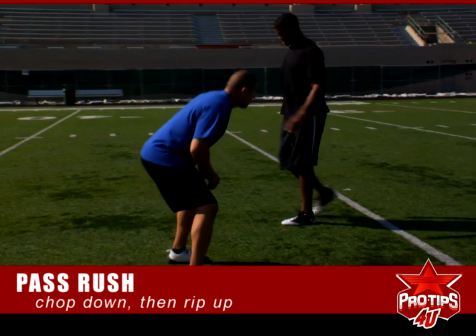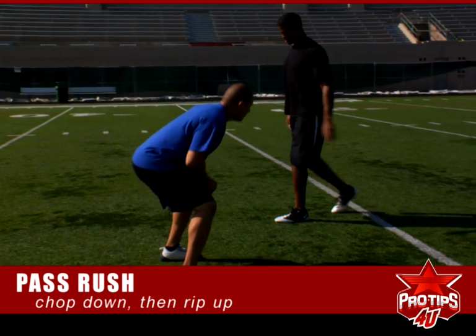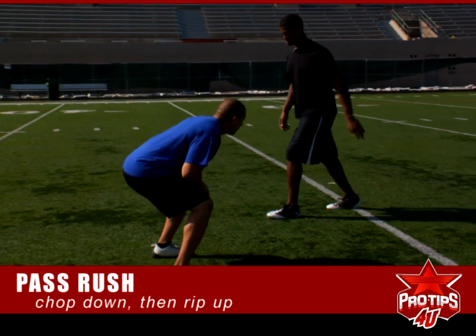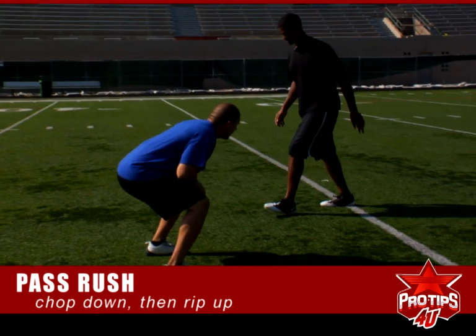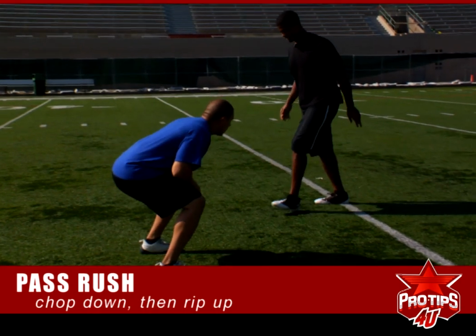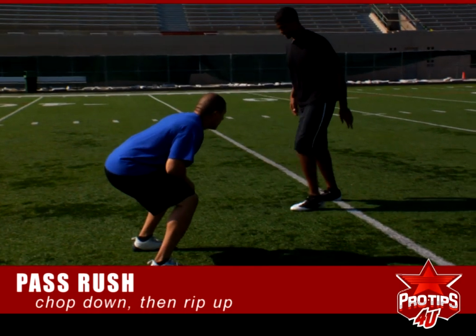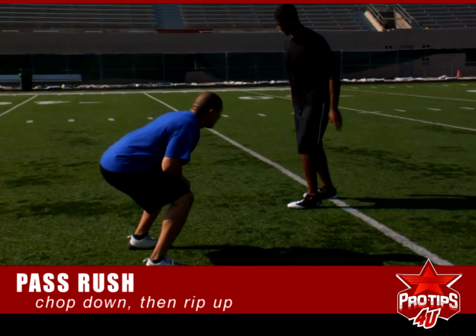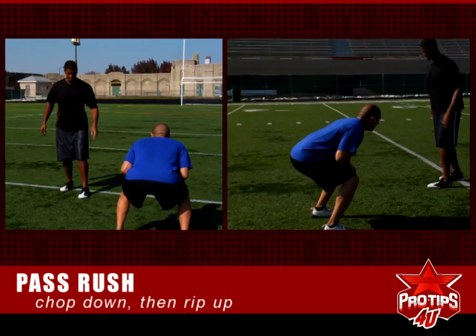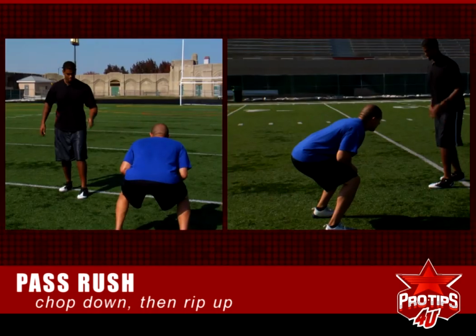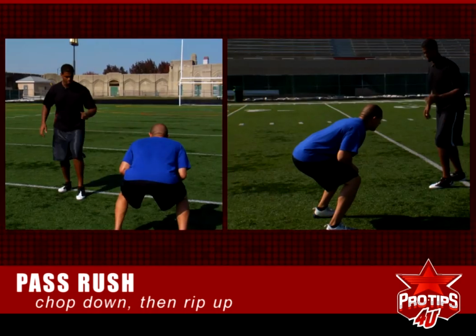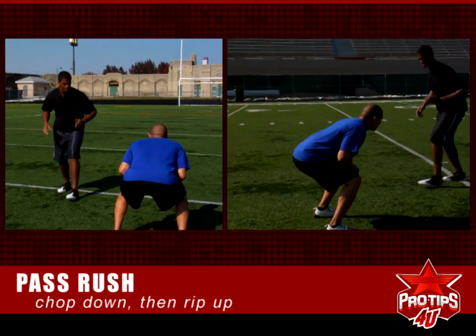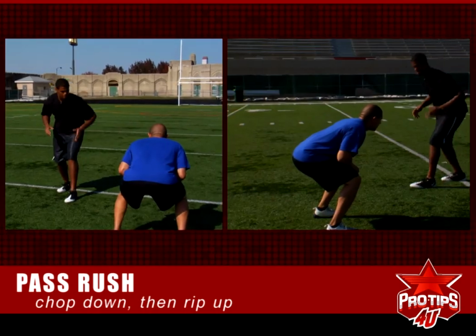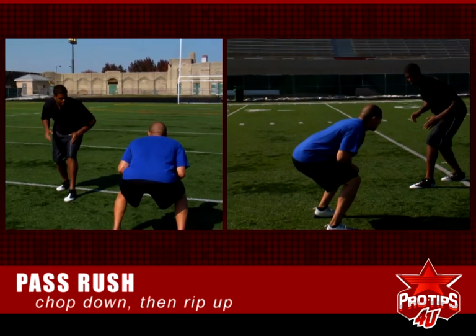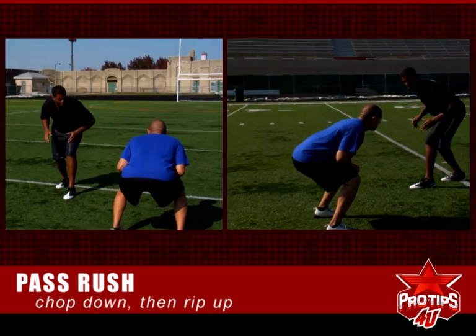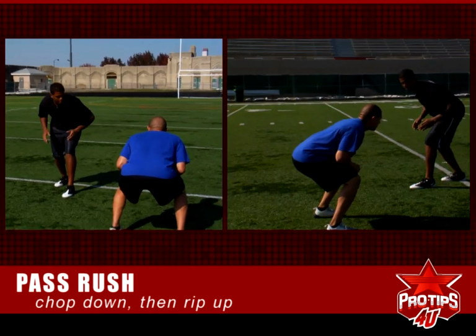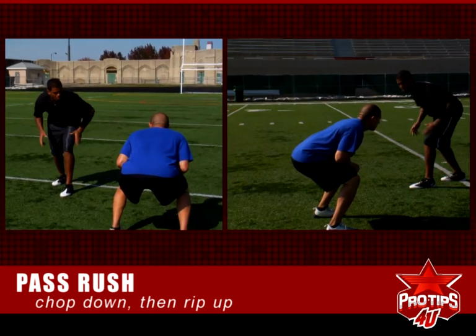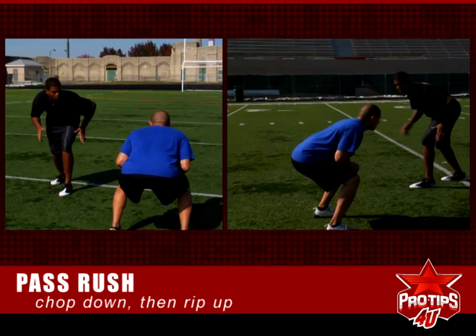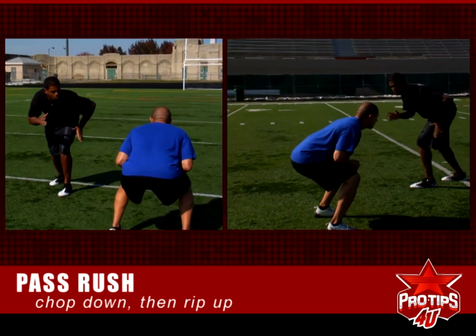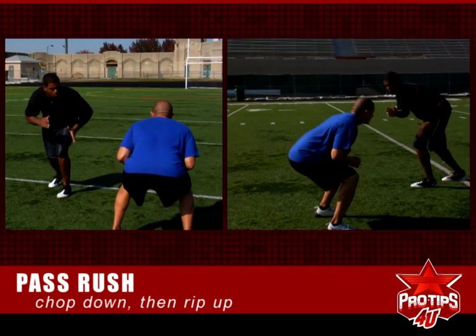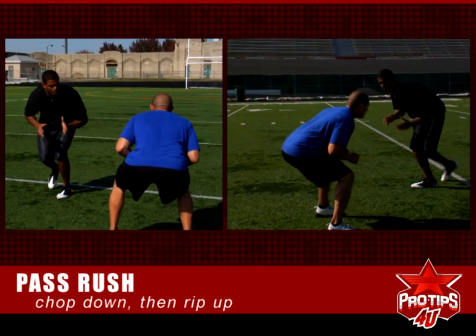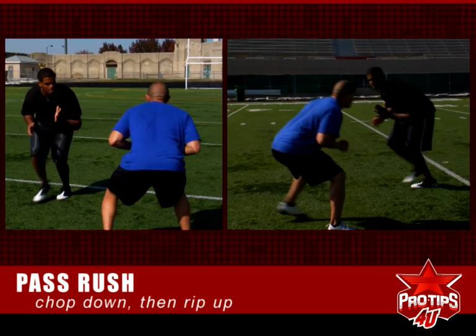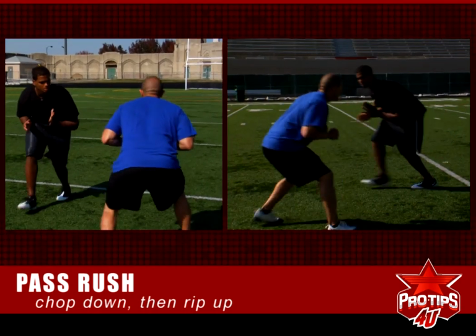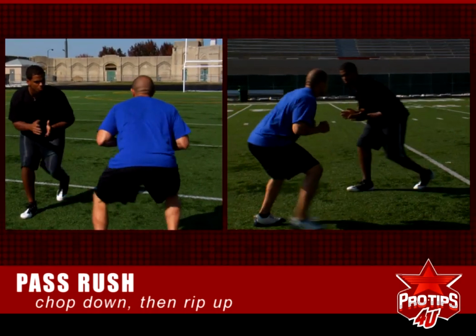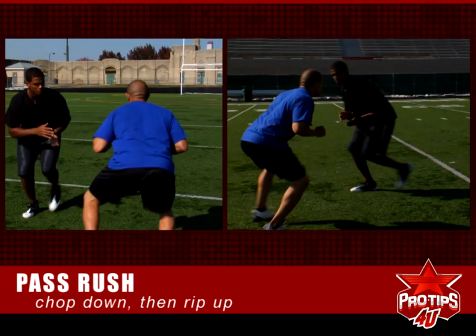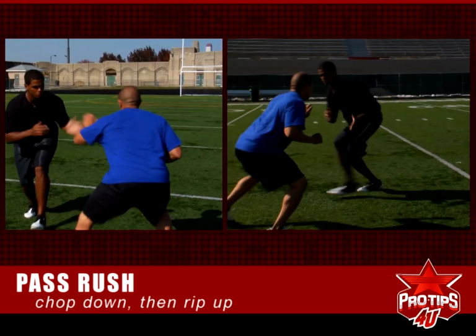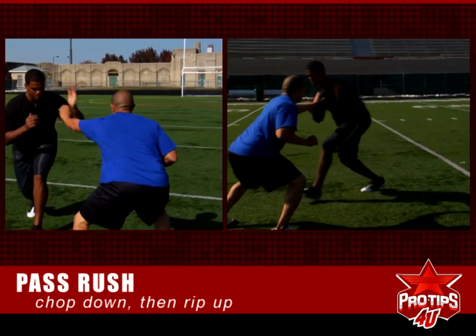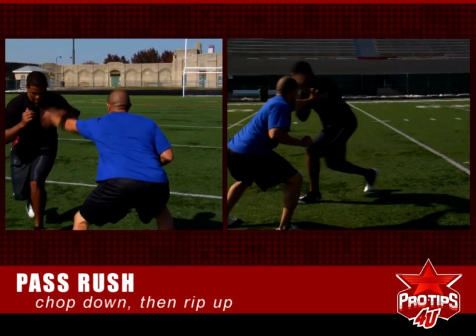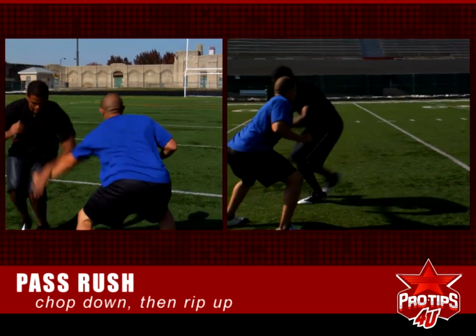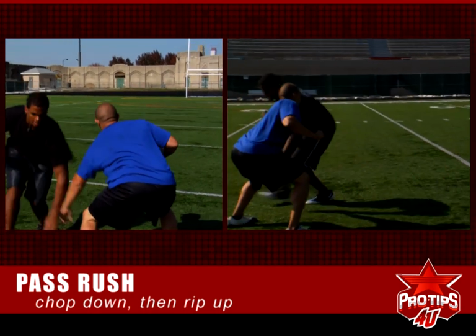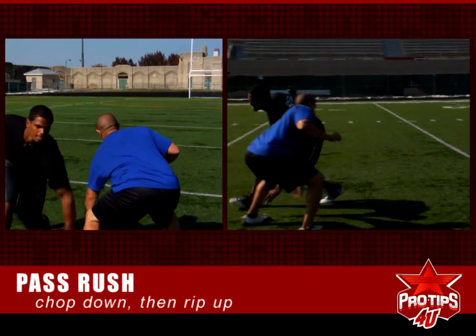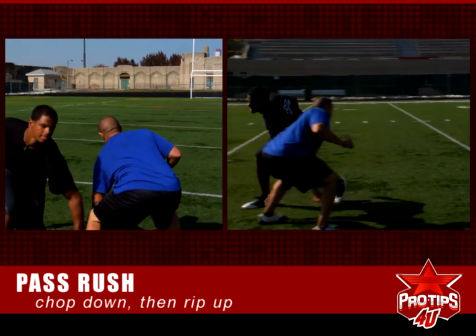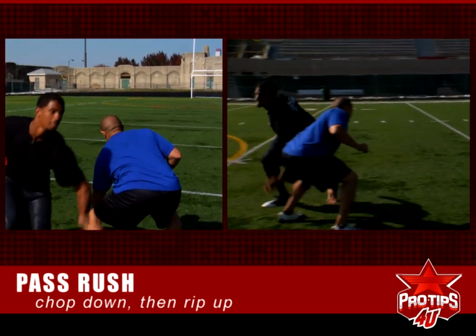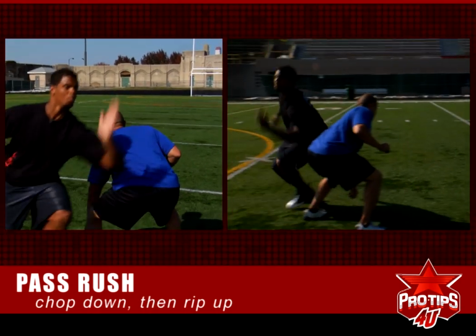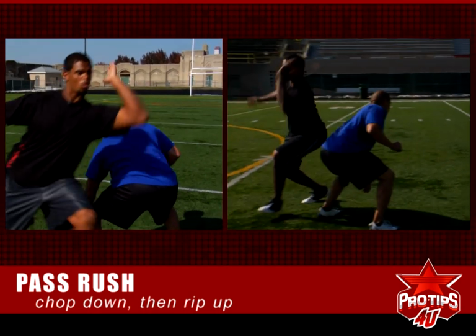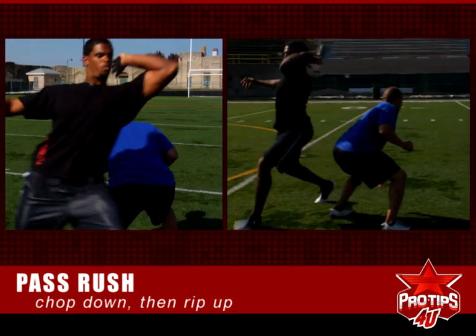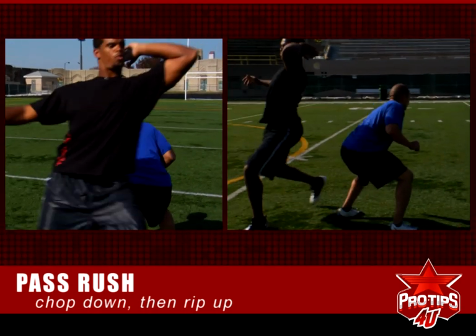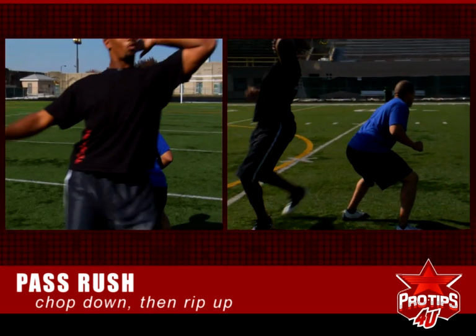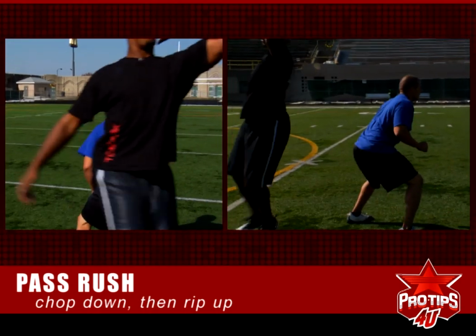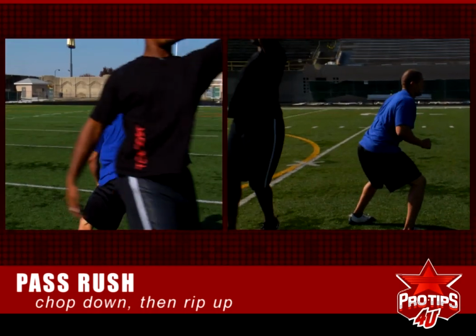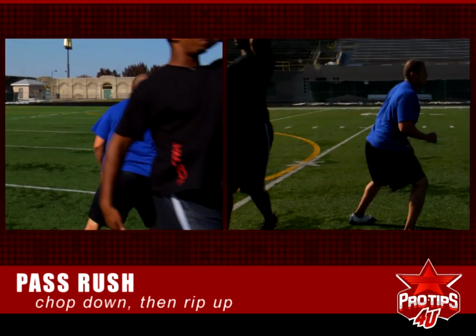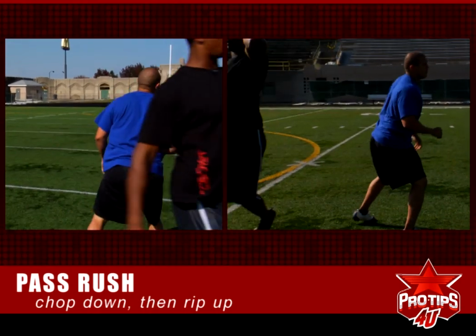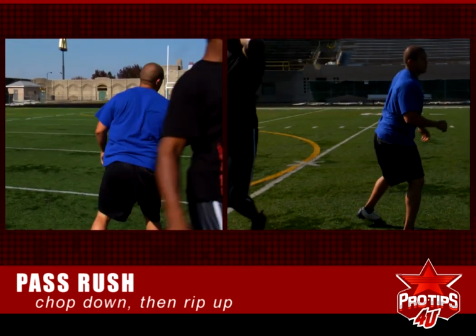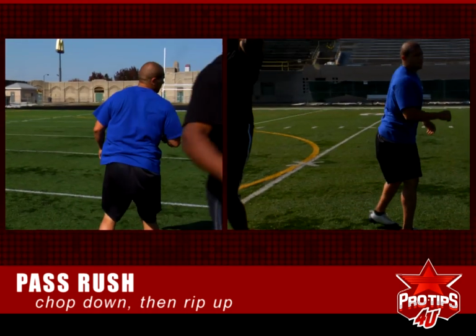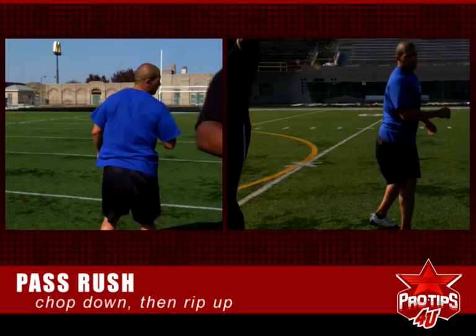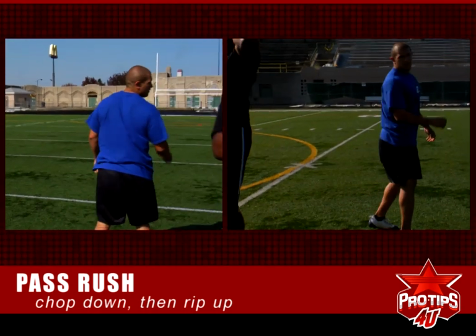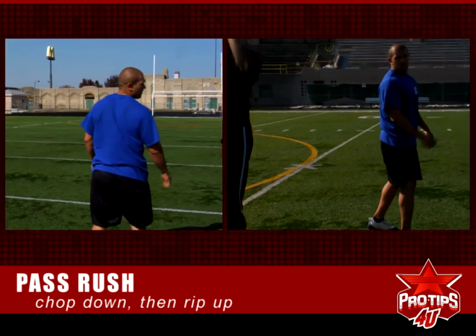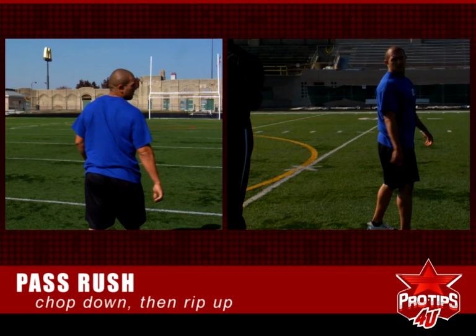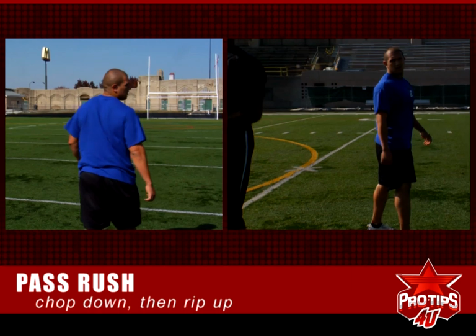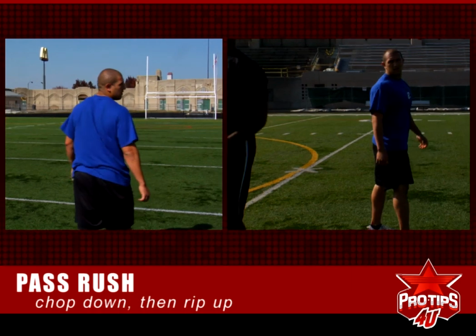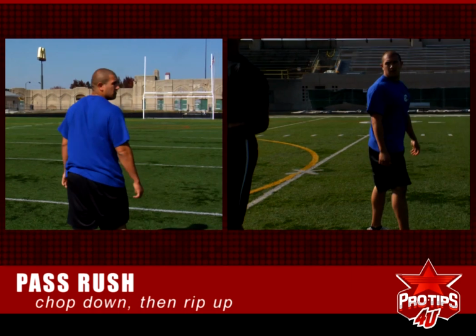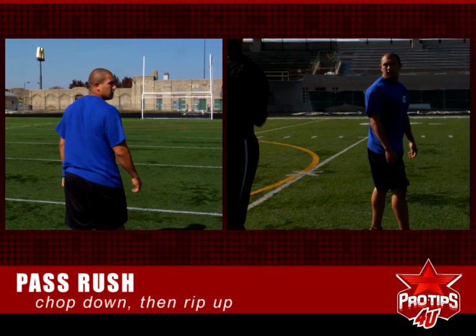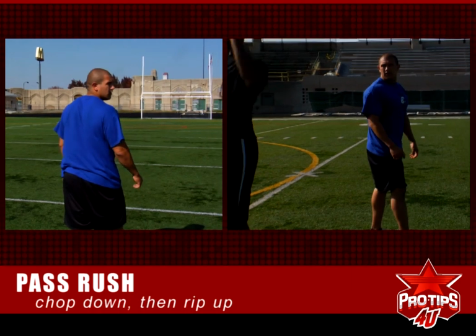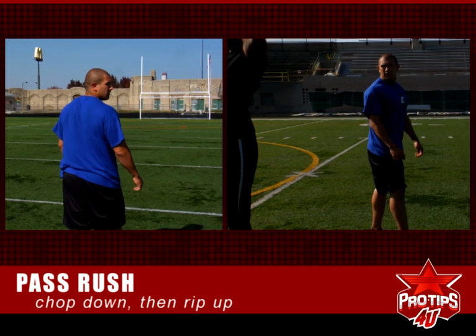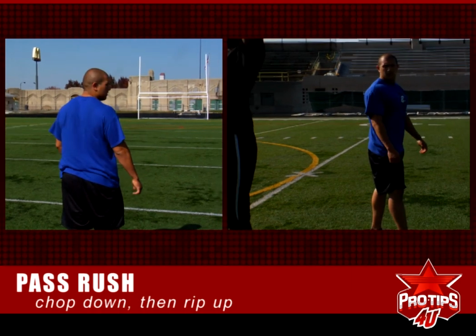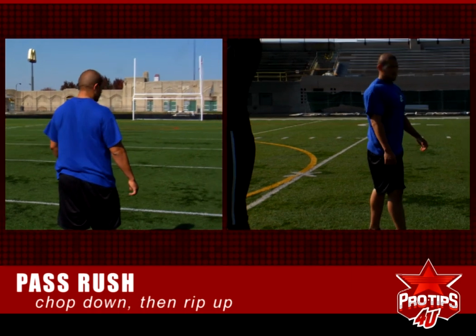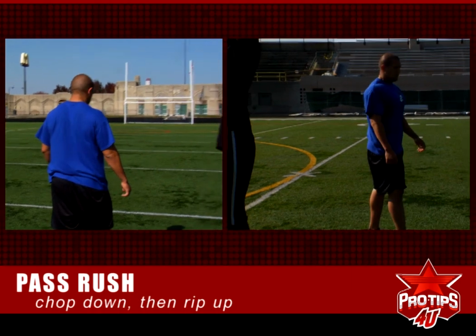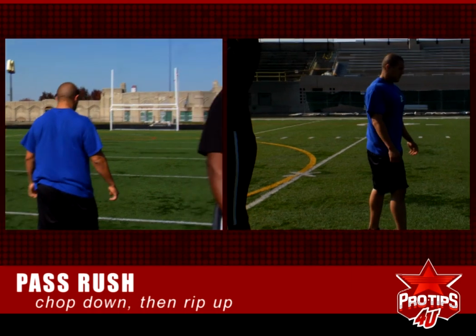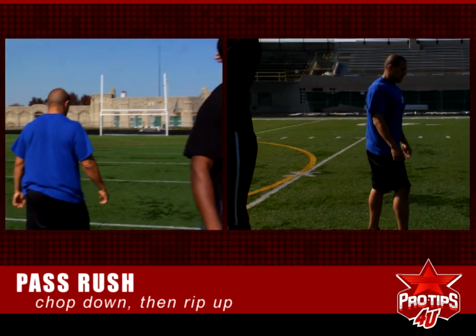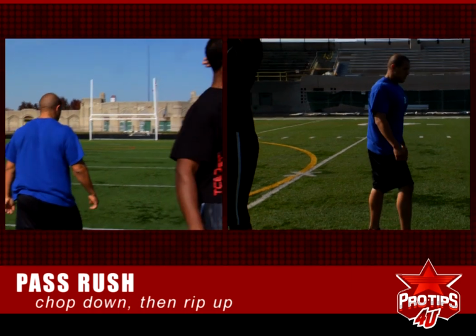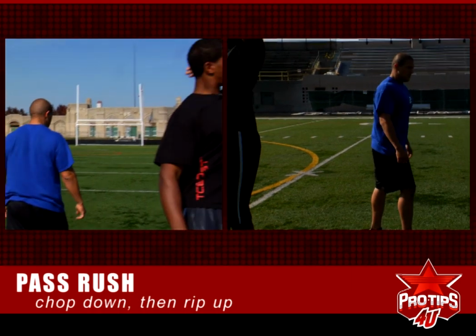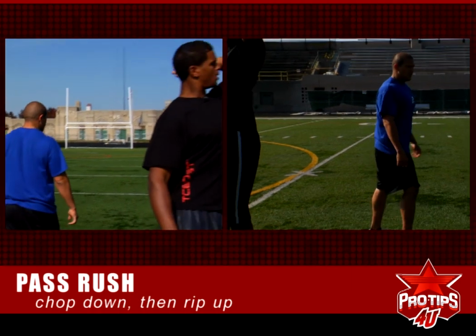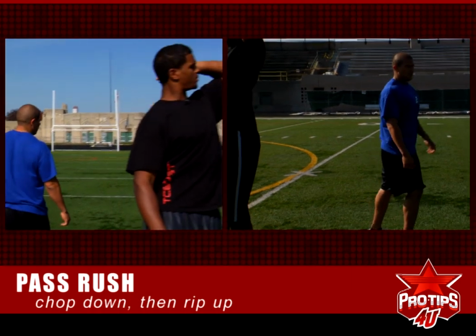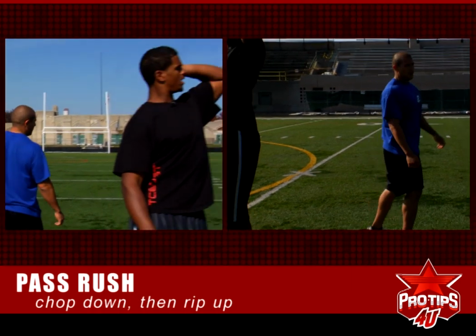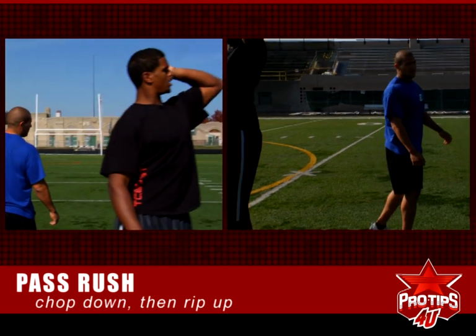We're going to try that again. Same thing — come off the ball, he's going to shoot his hand, dent move, rip up. Make sure you bring your rip up there.